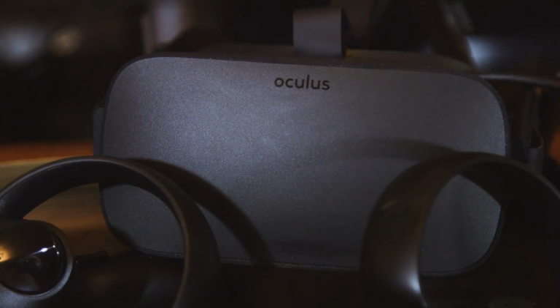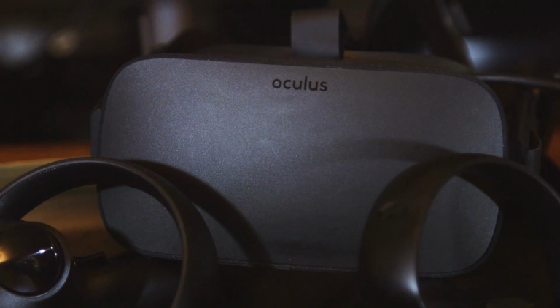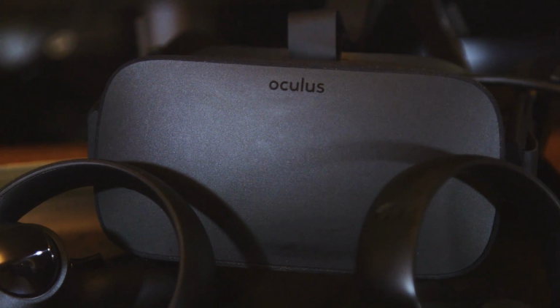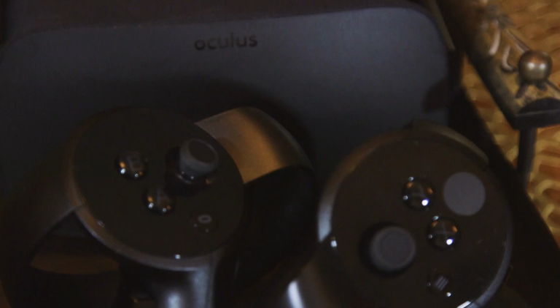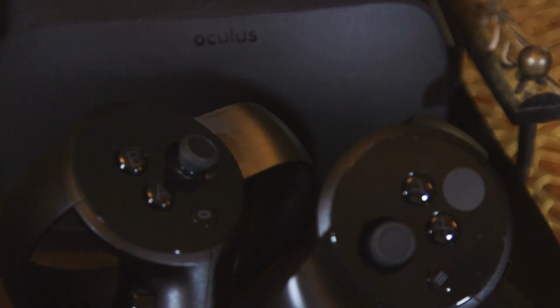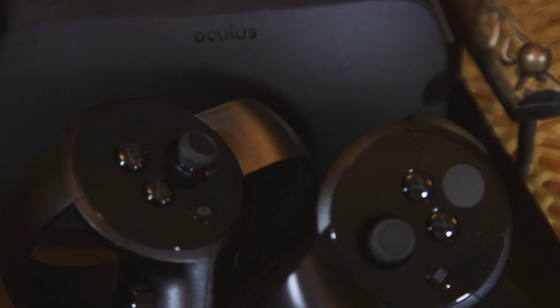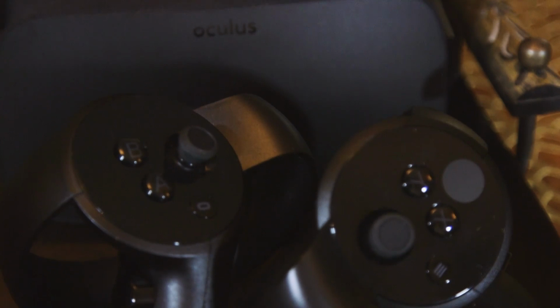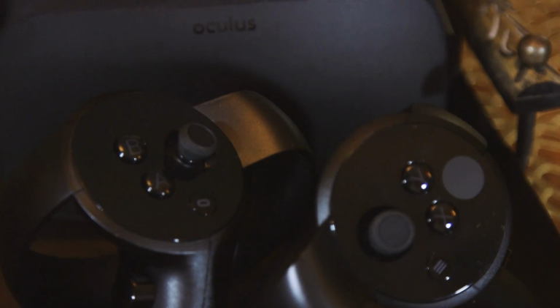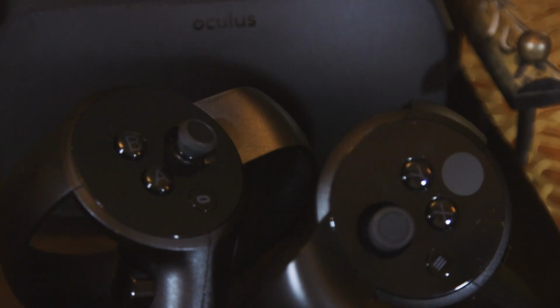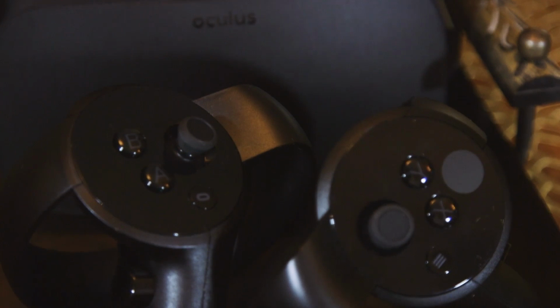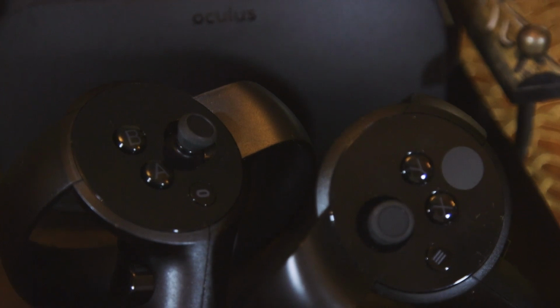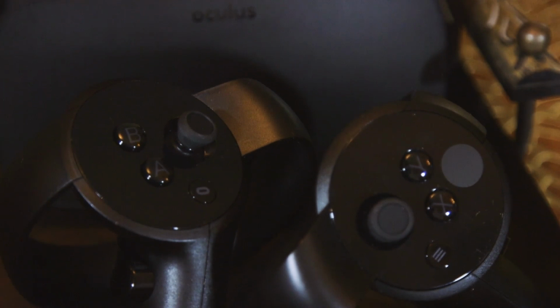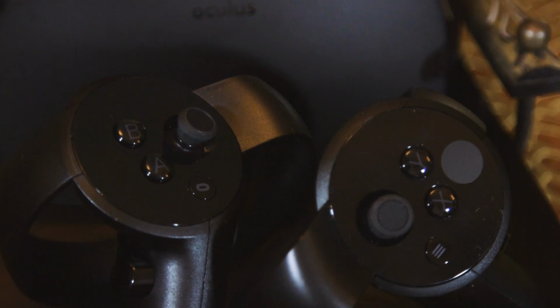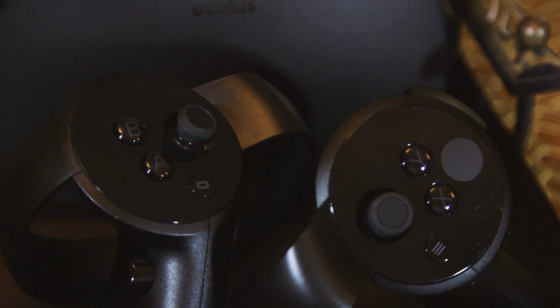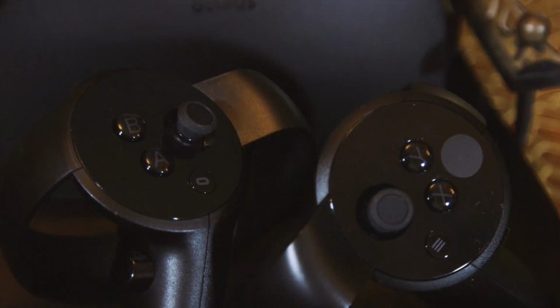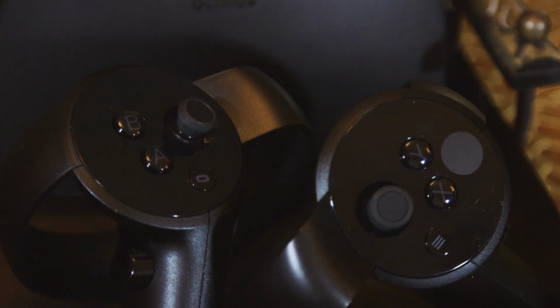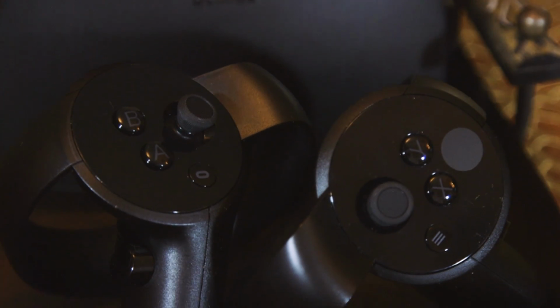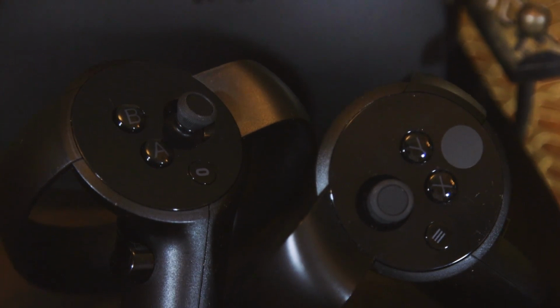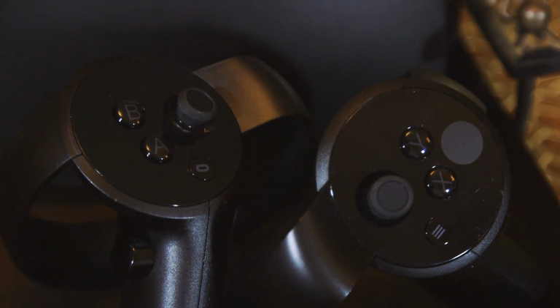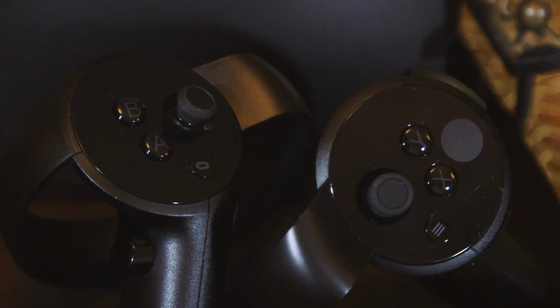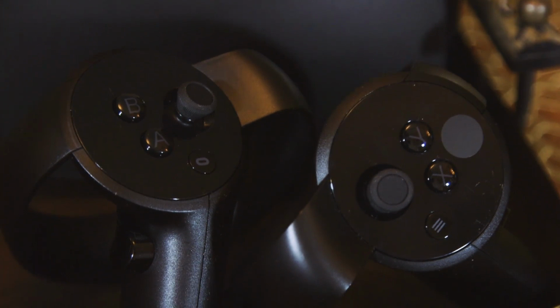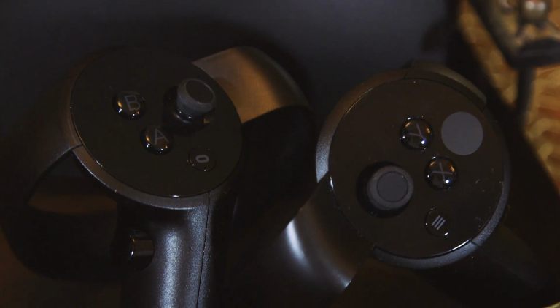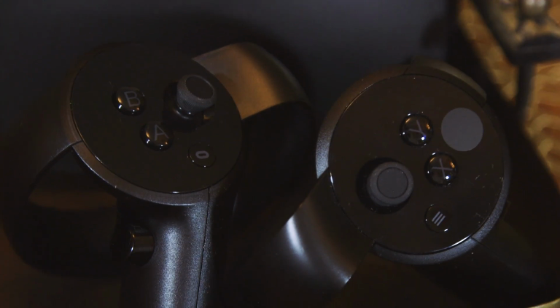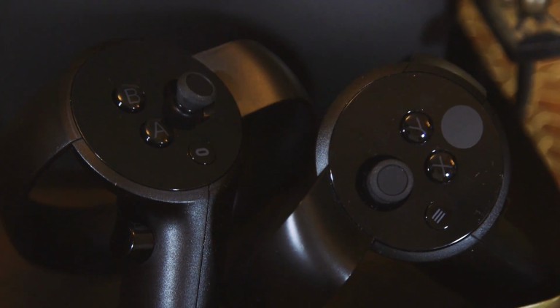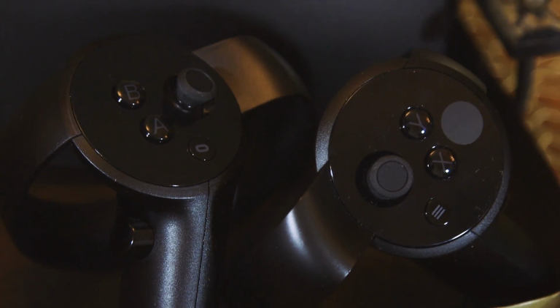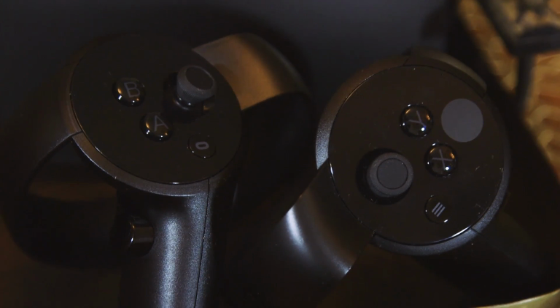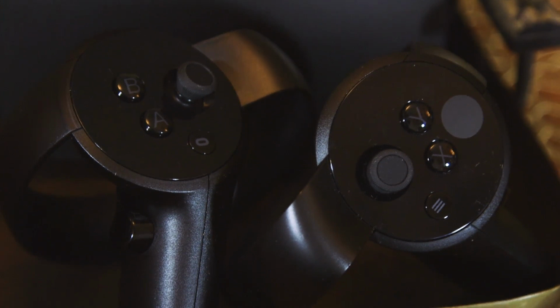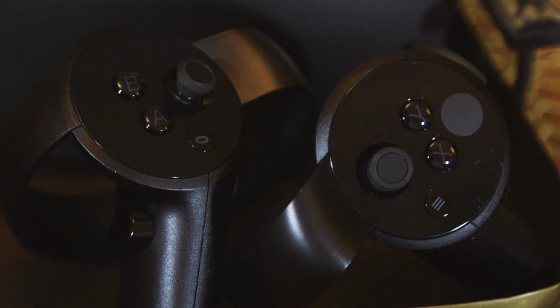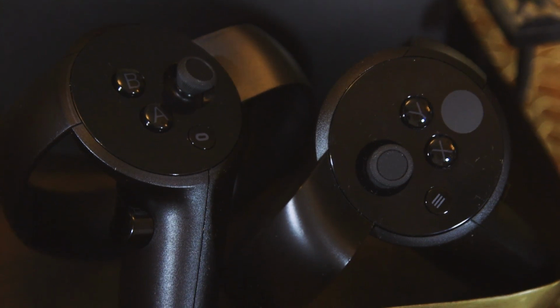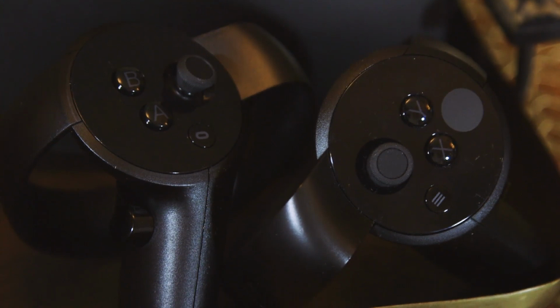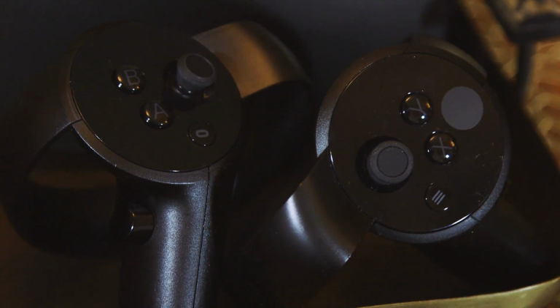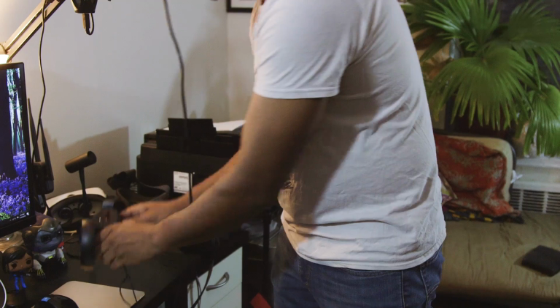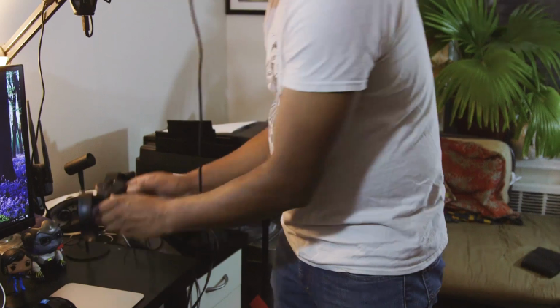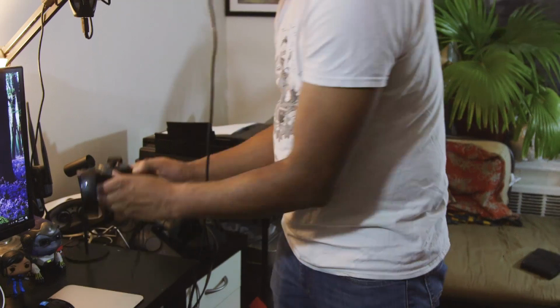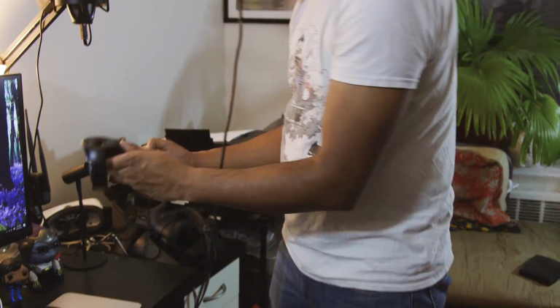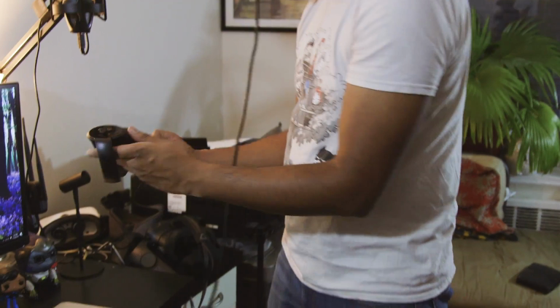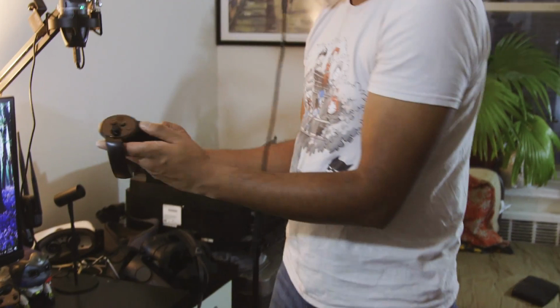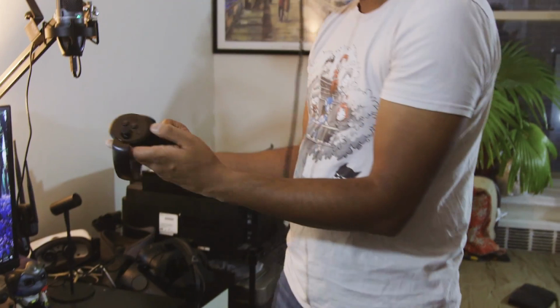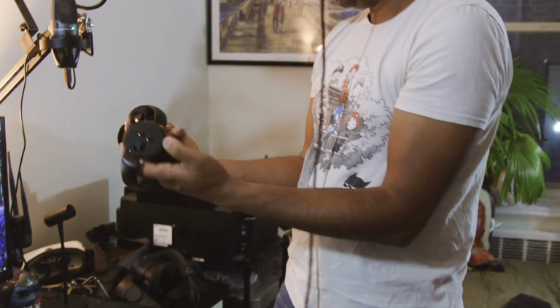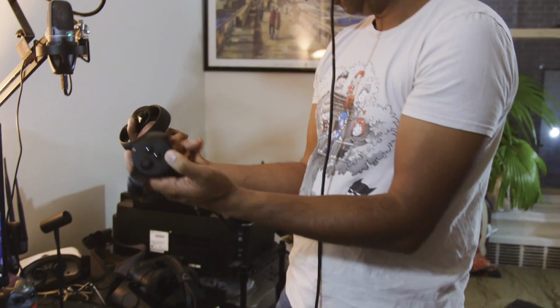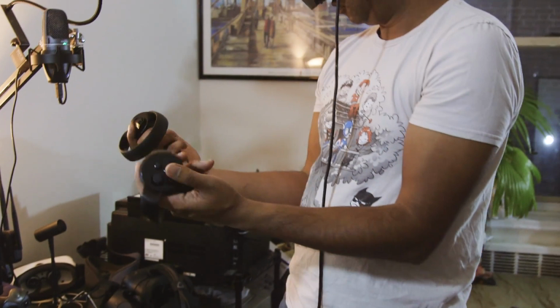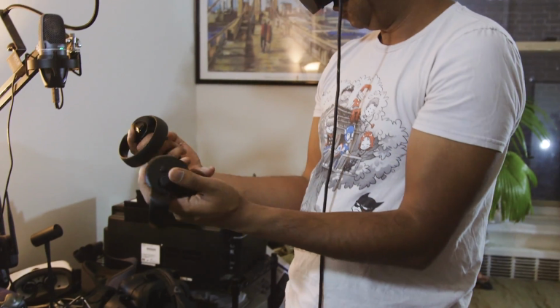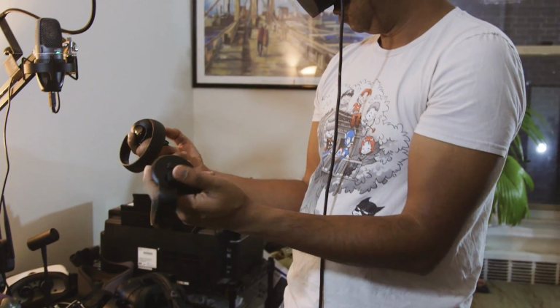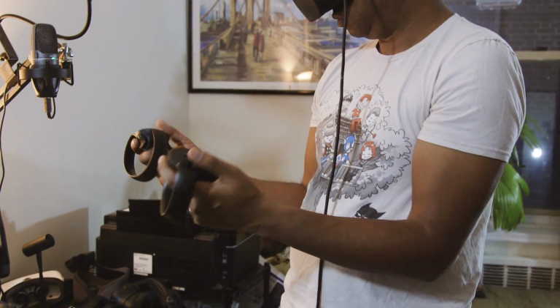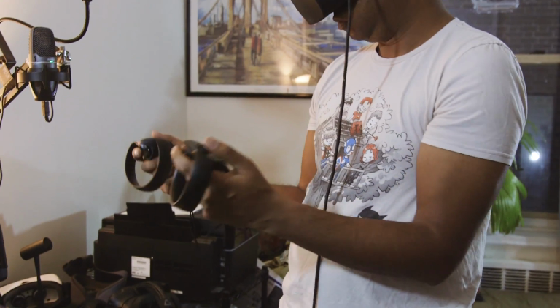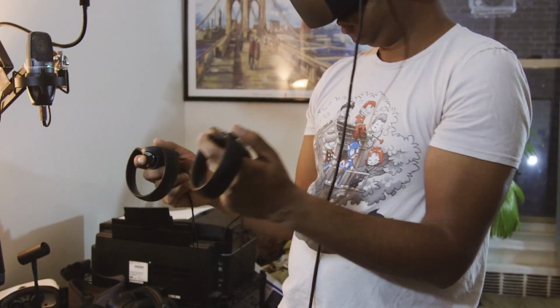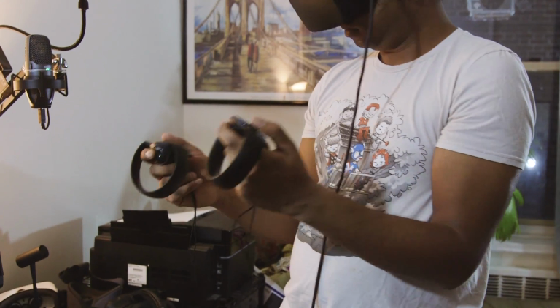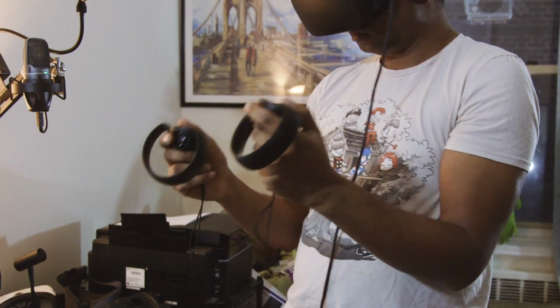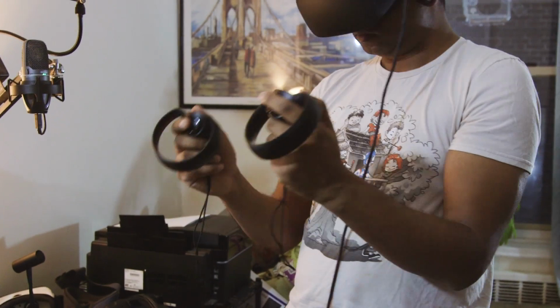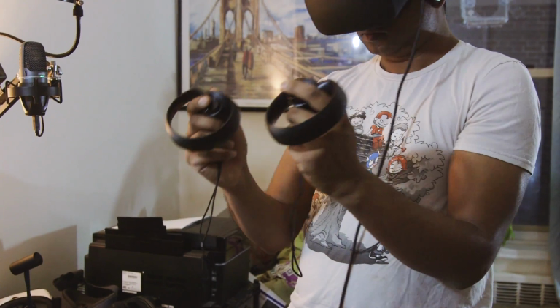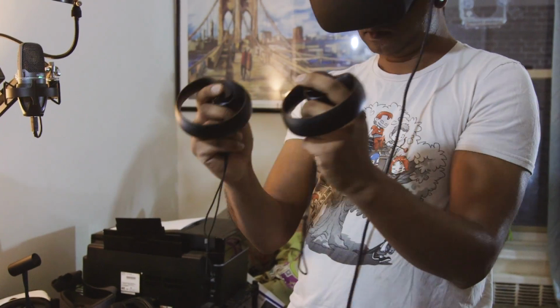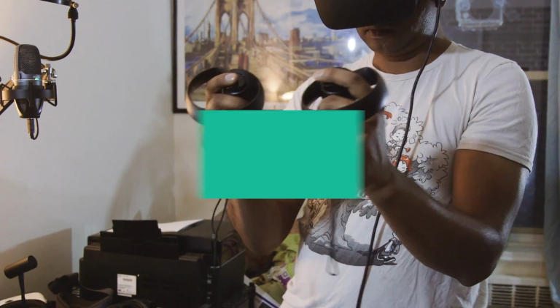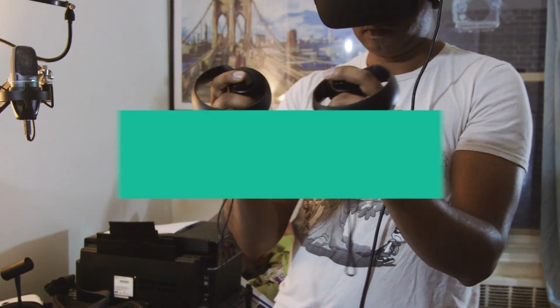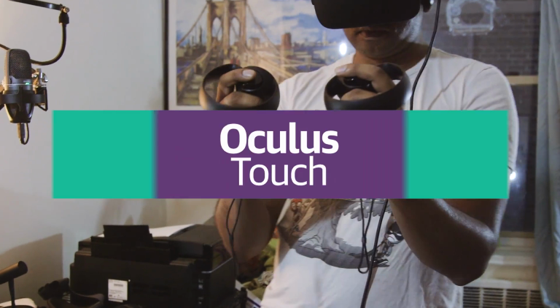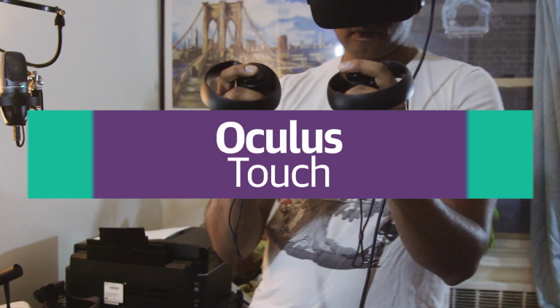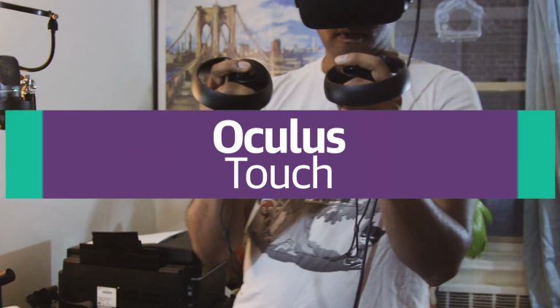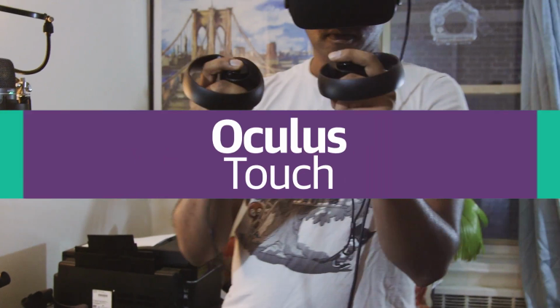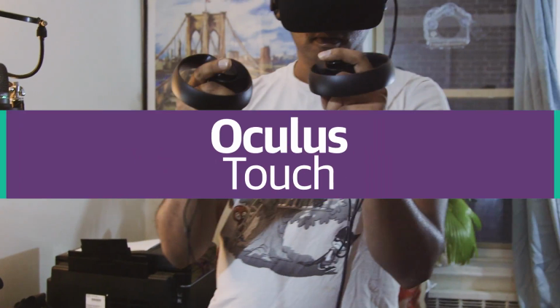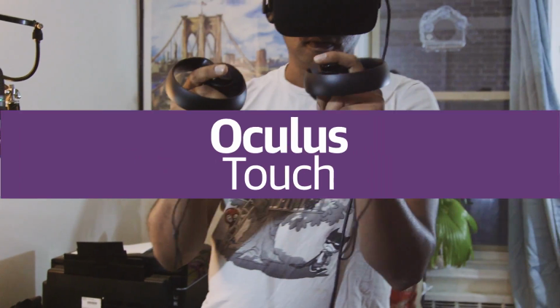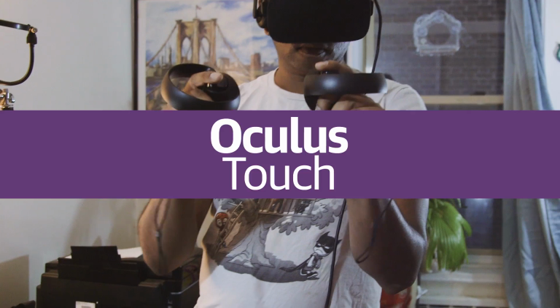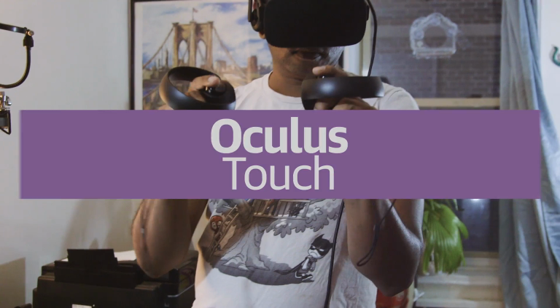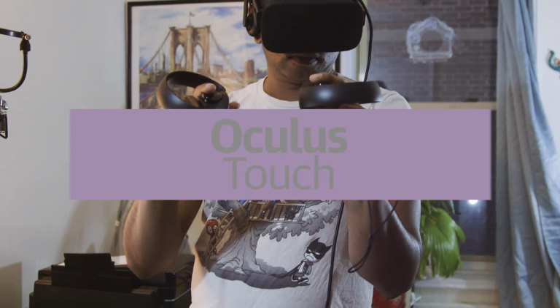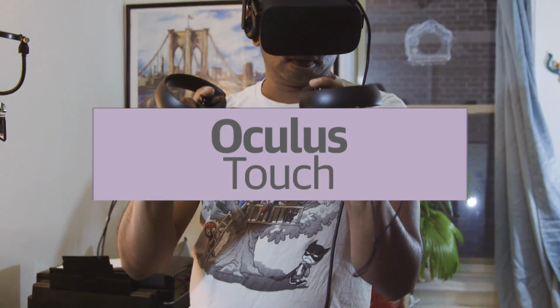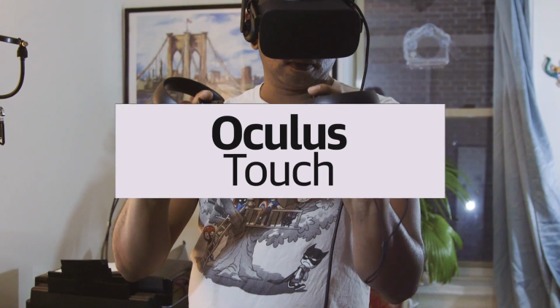Now, nine months after the Rift was released, Oculus finally has a path to truly immersive VR with its $199 Touch Controllers.